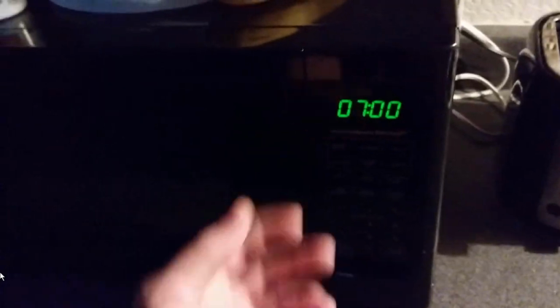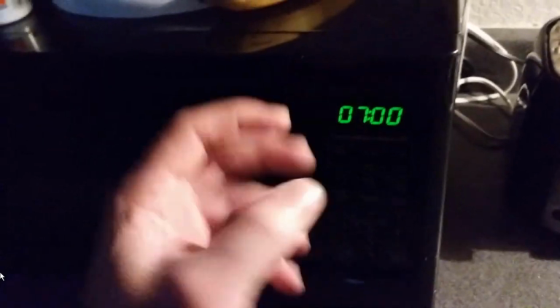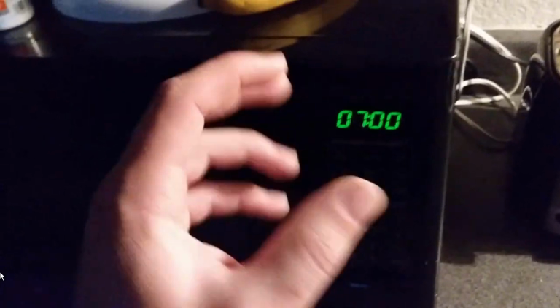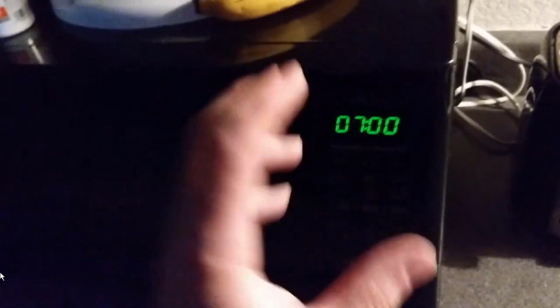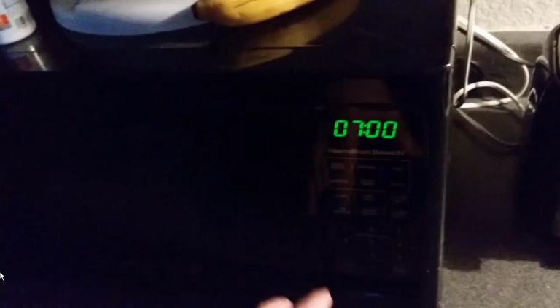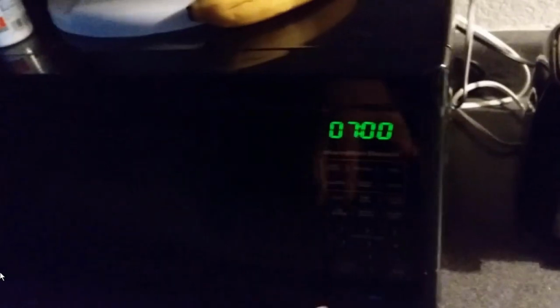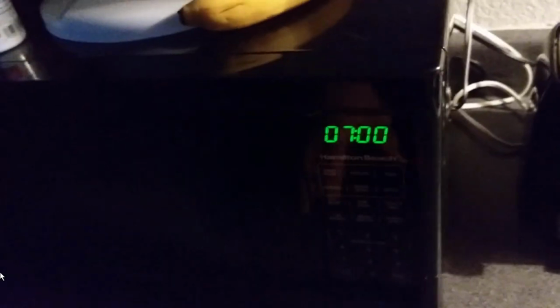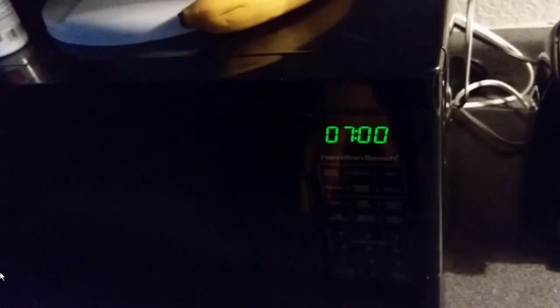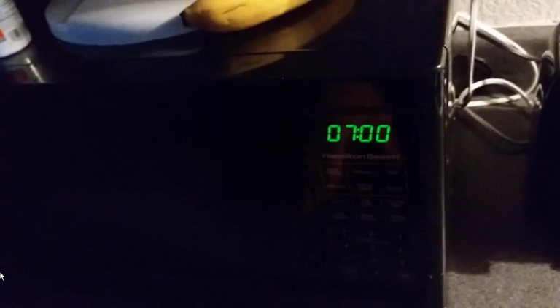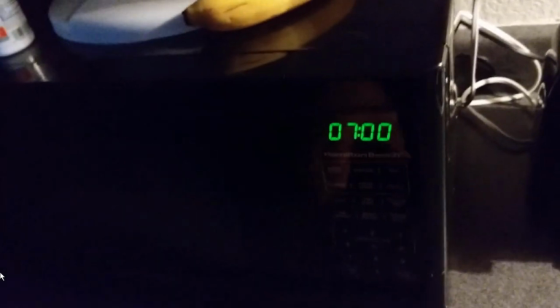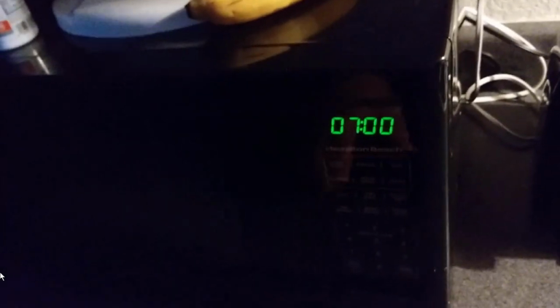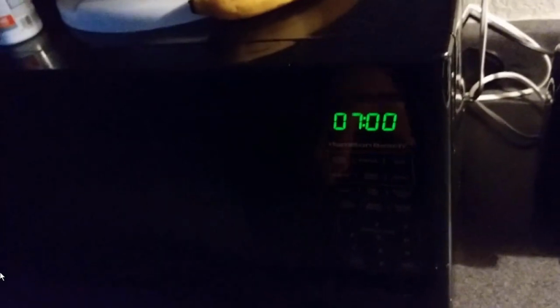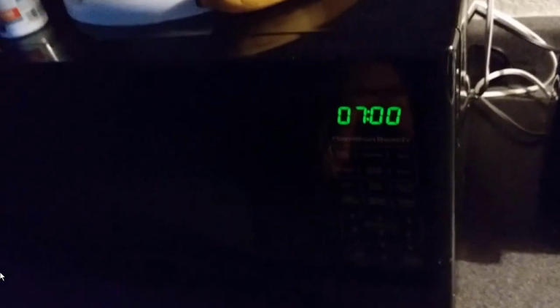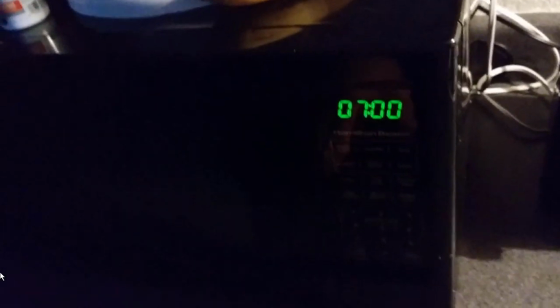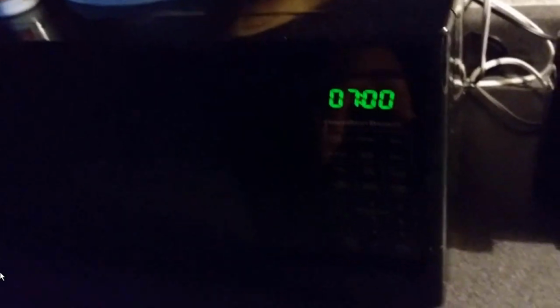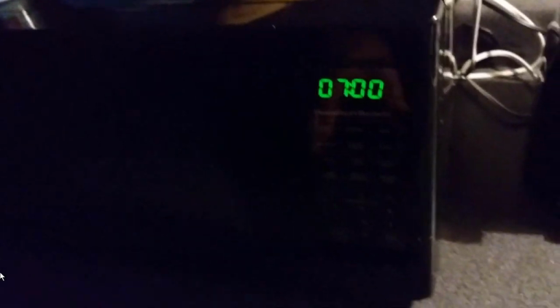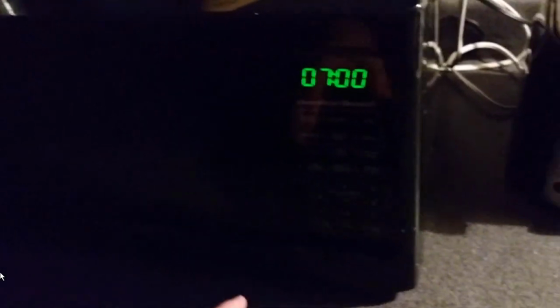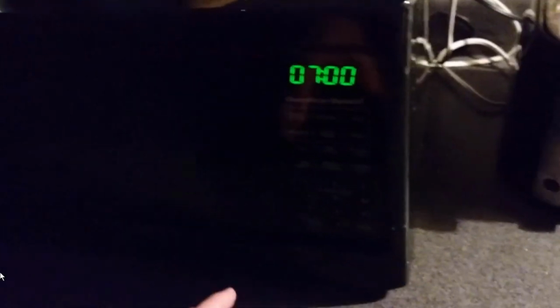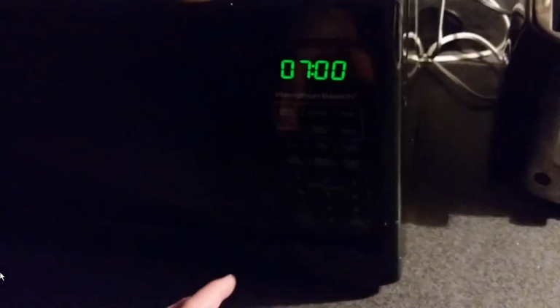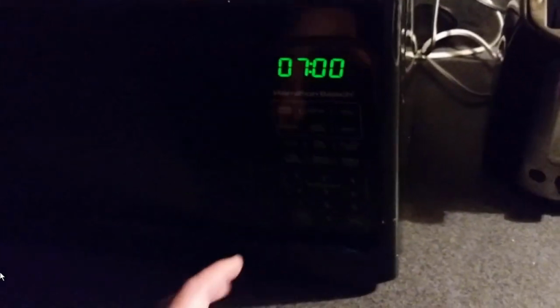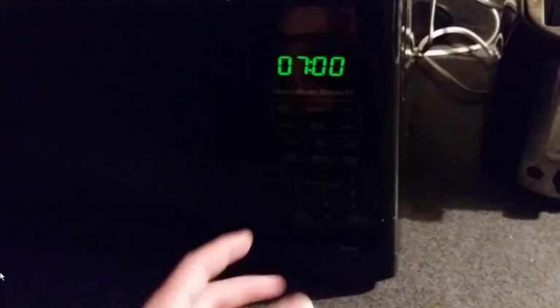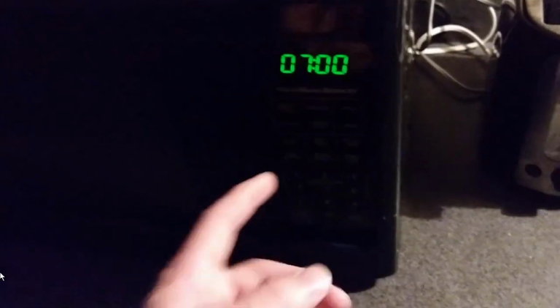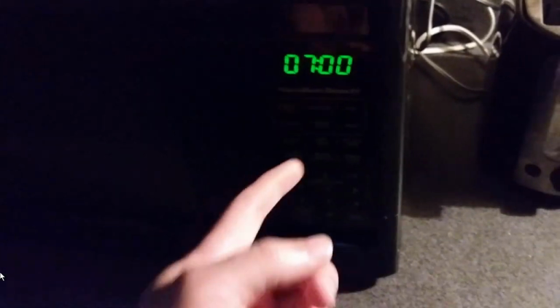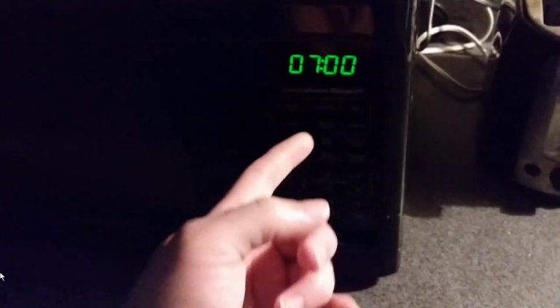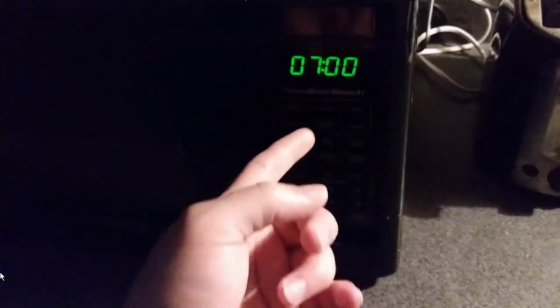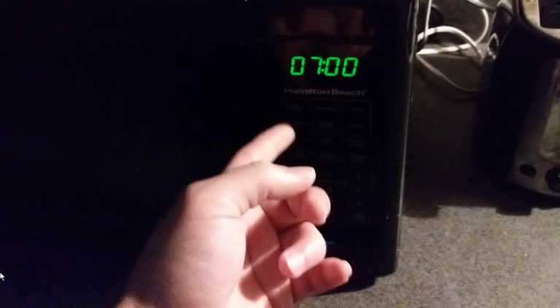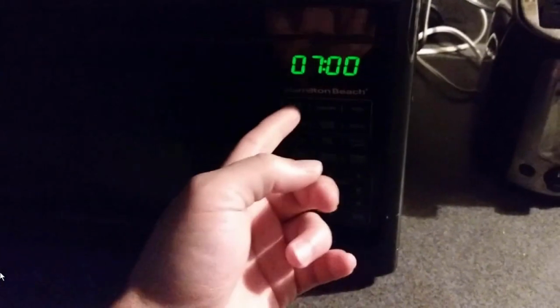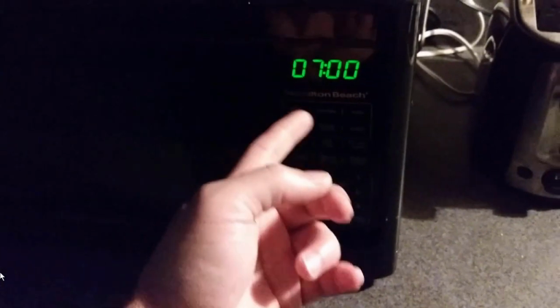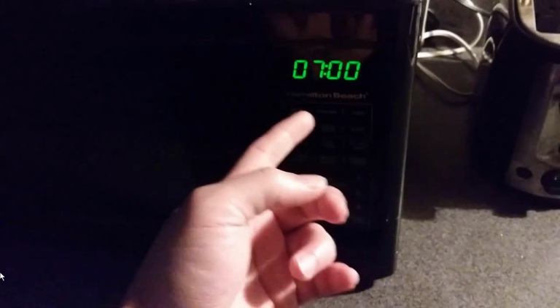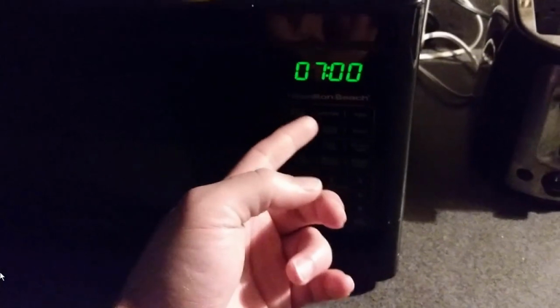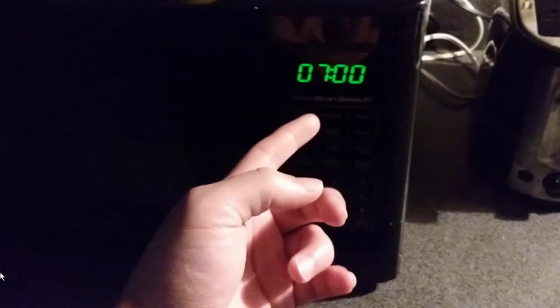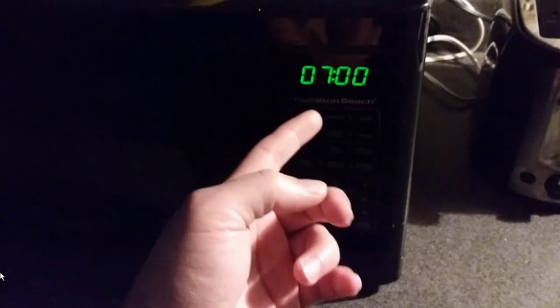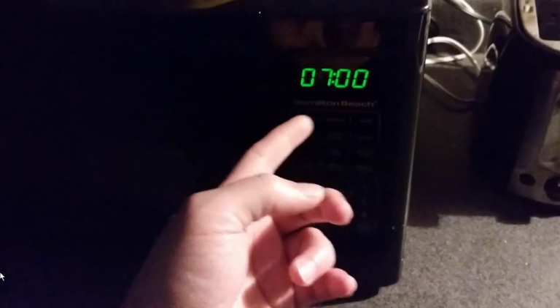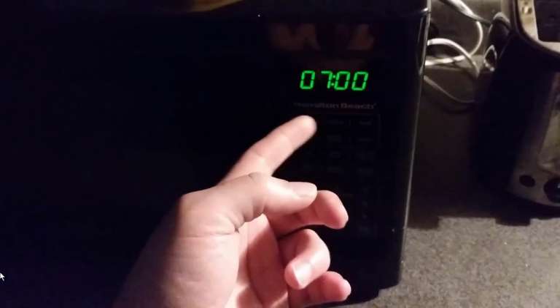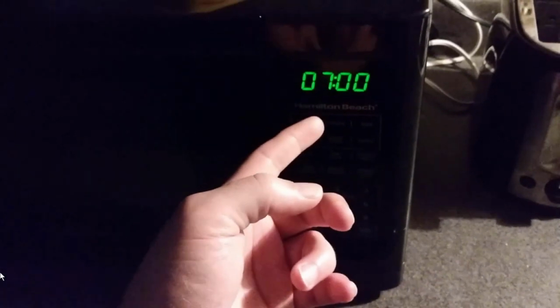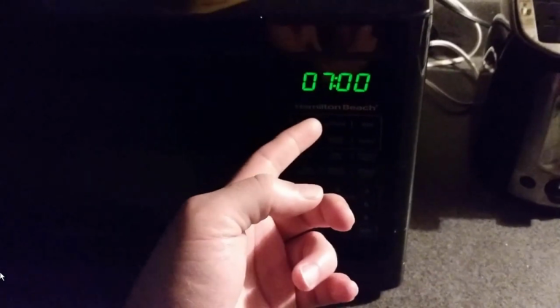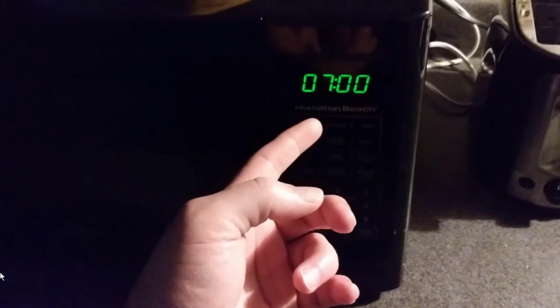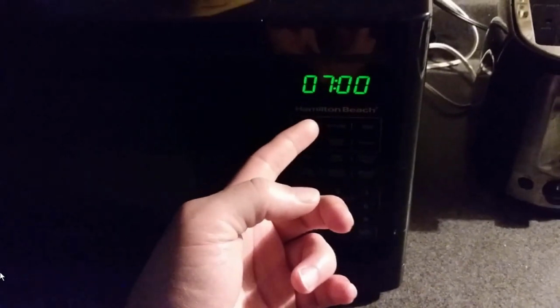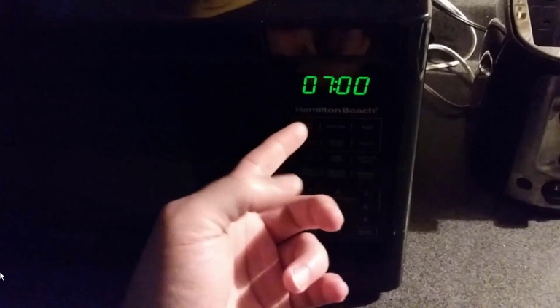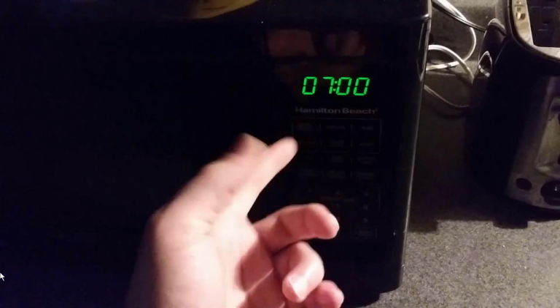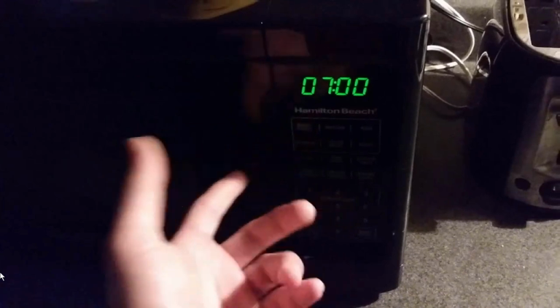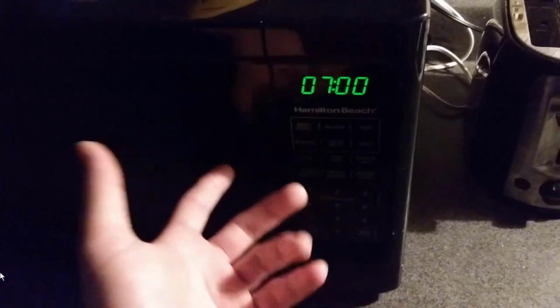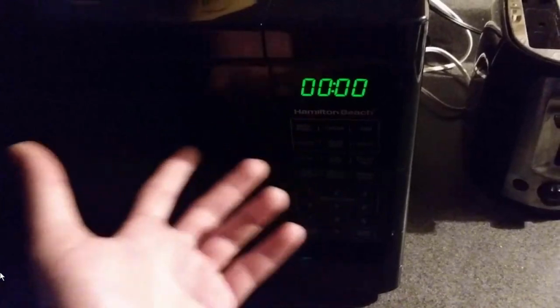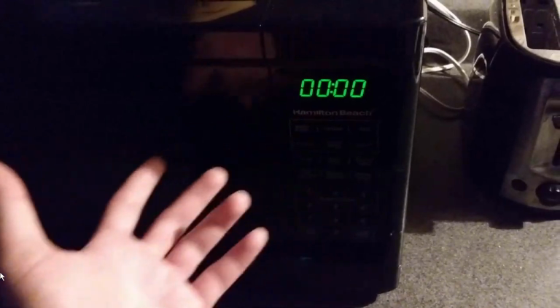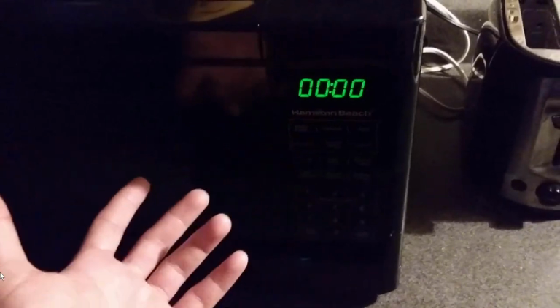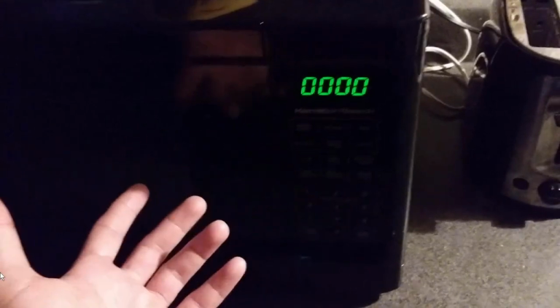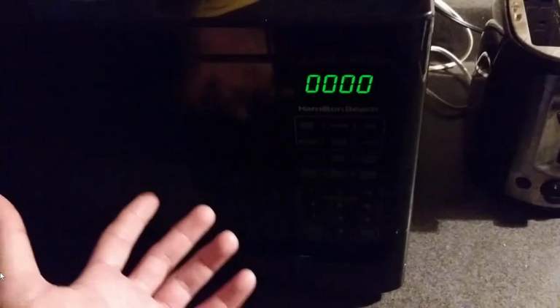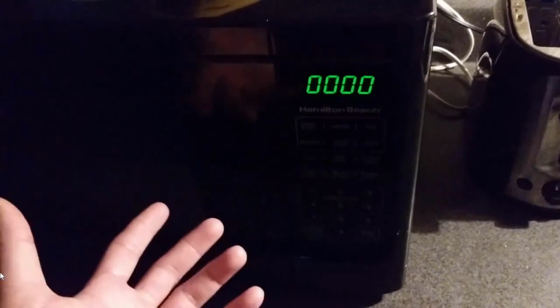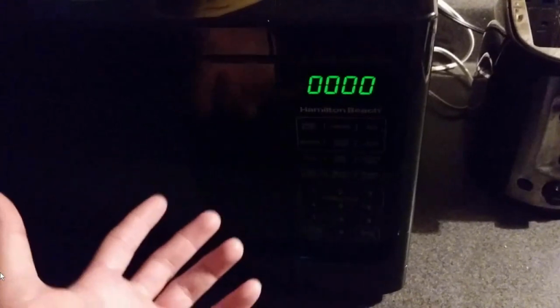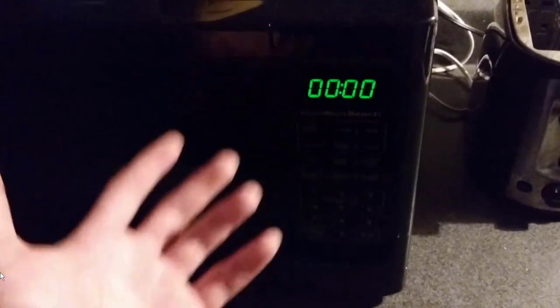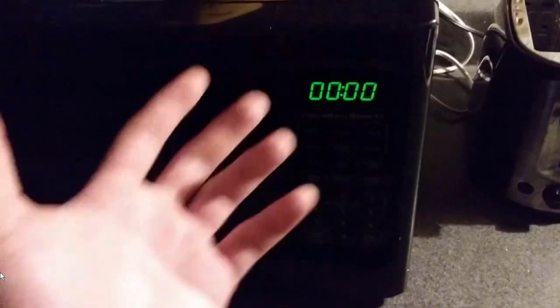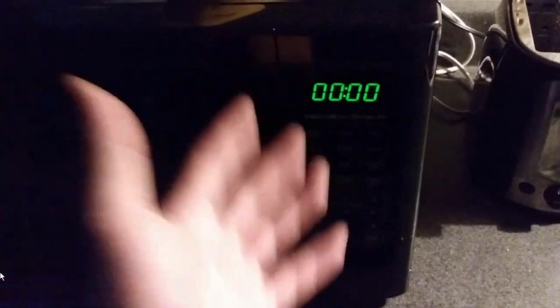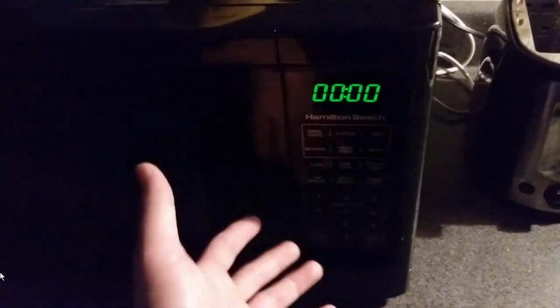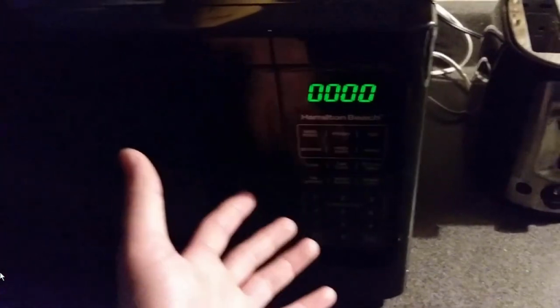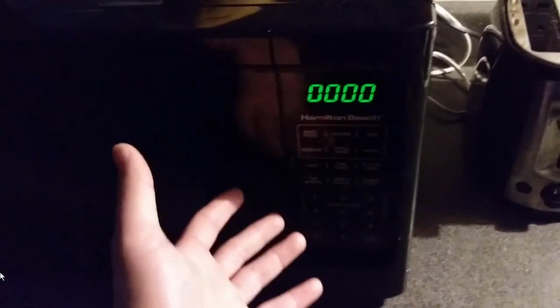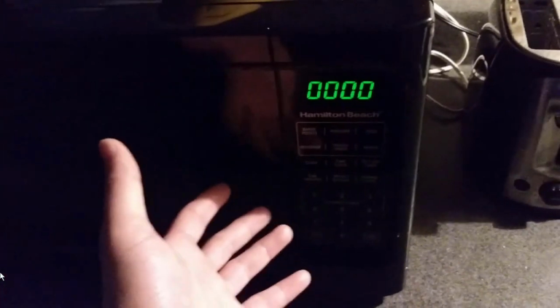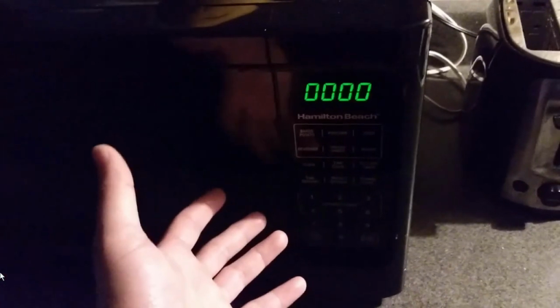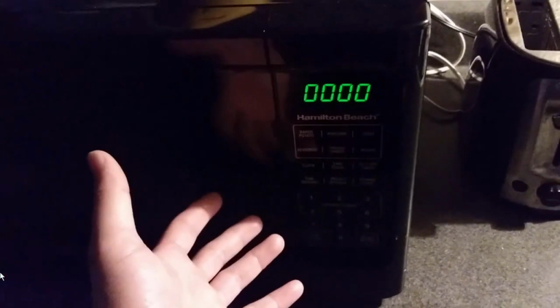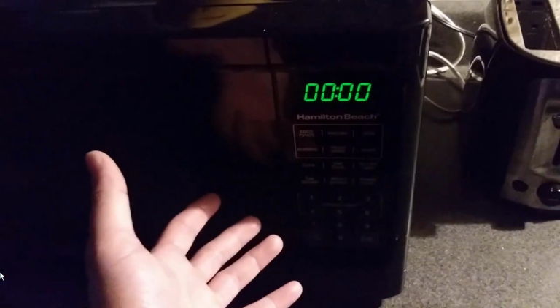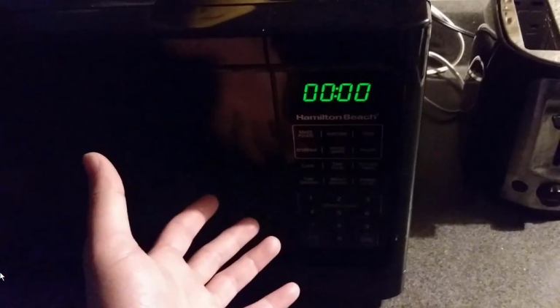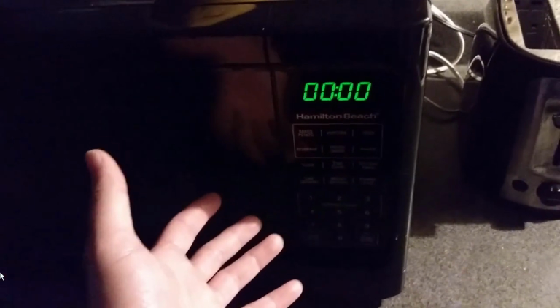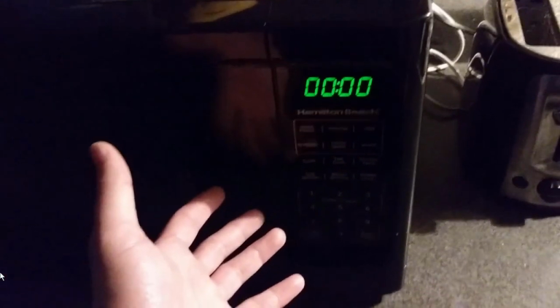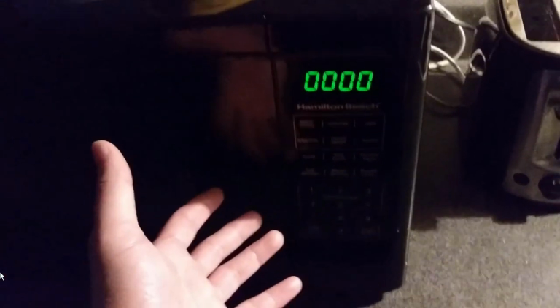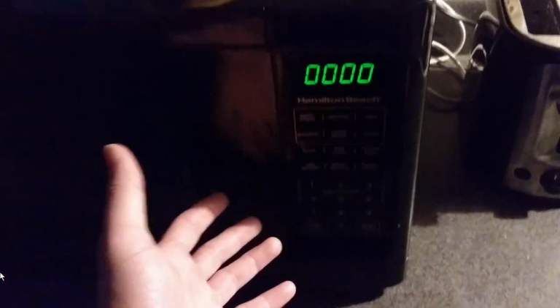It resets. Check it out — it's just gonna bounce back to zero. I don't know why. What is going on with this machine?